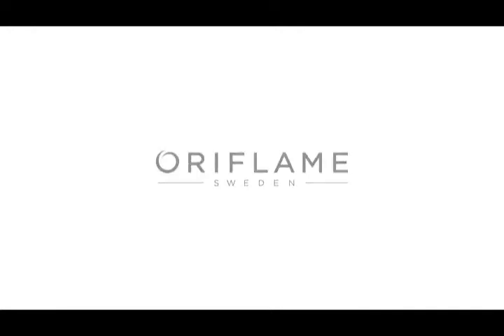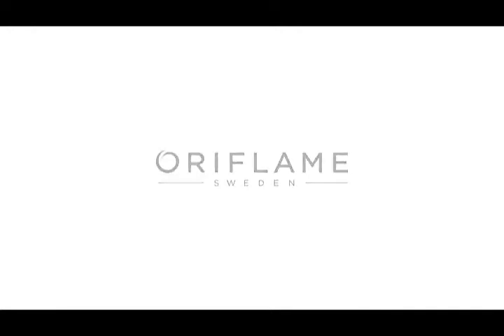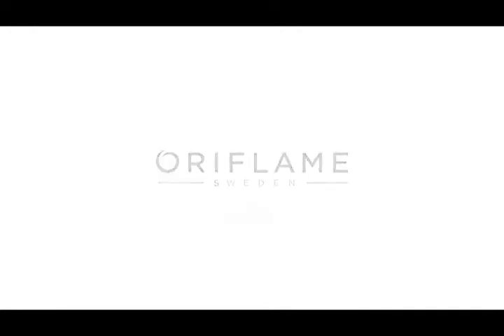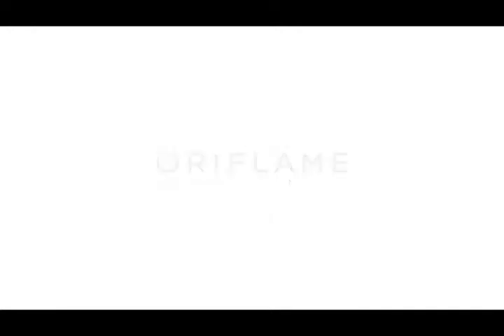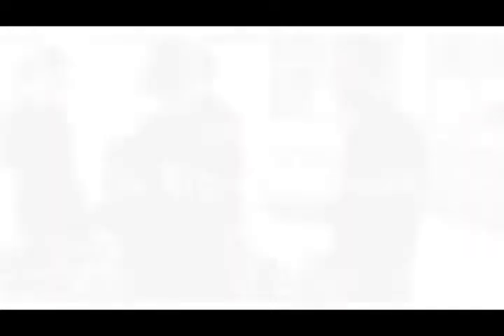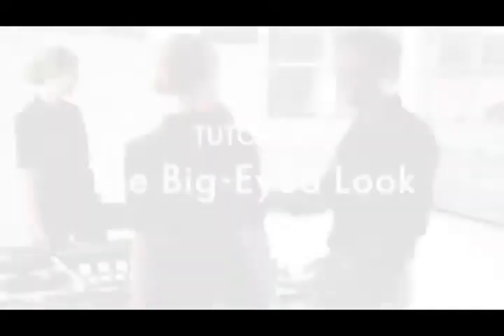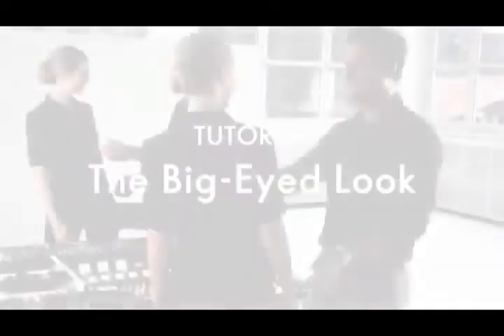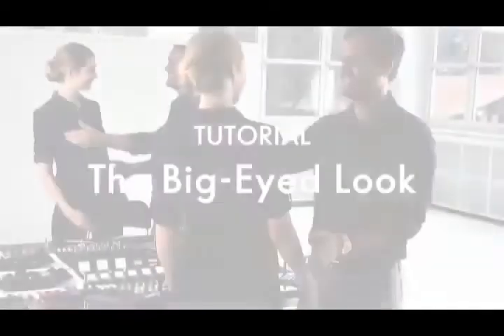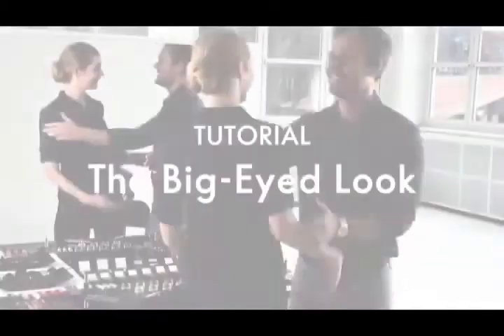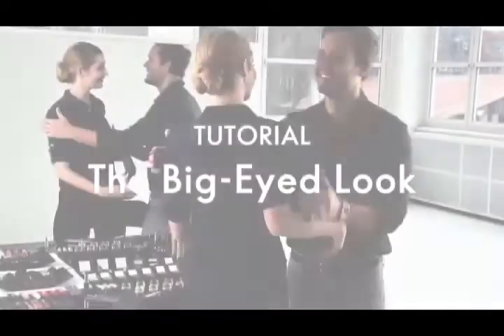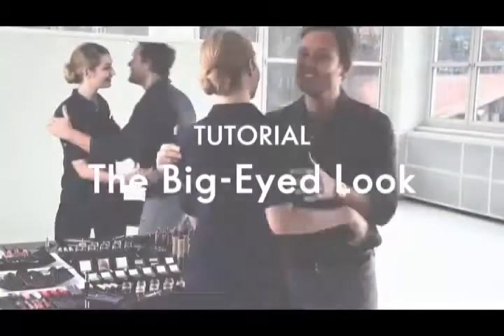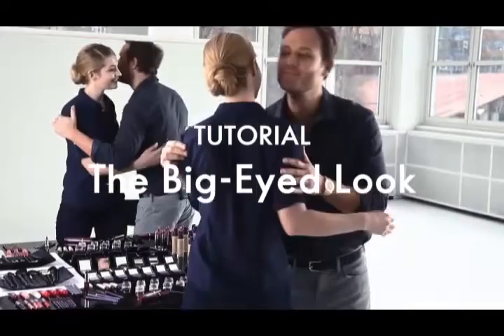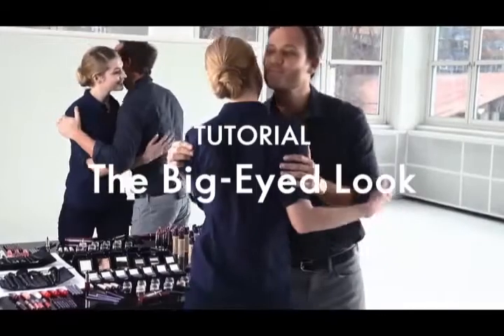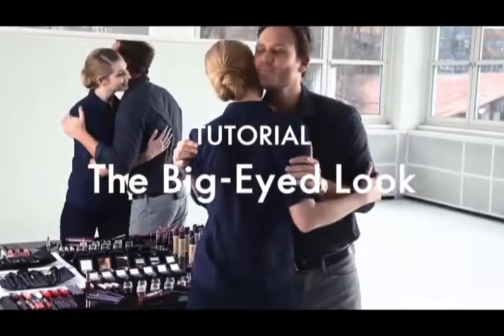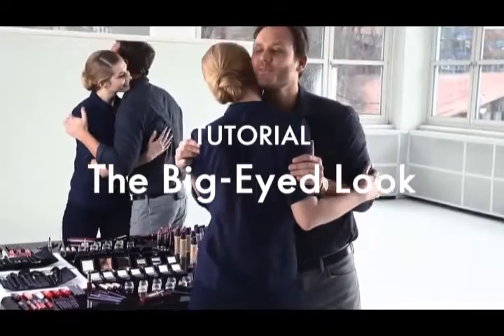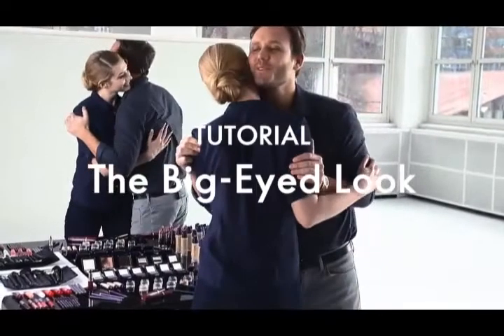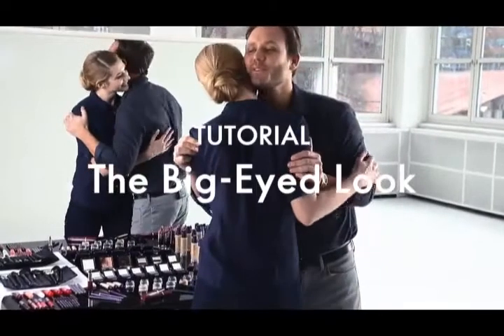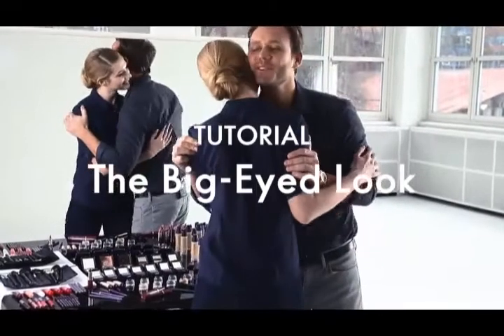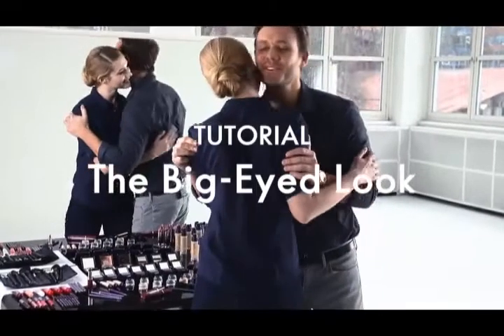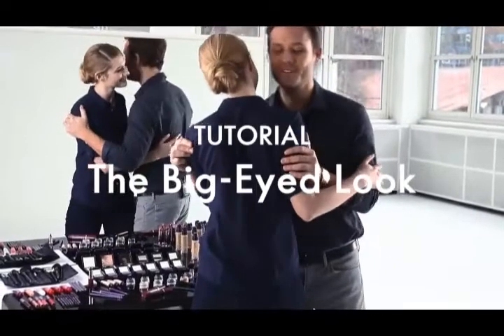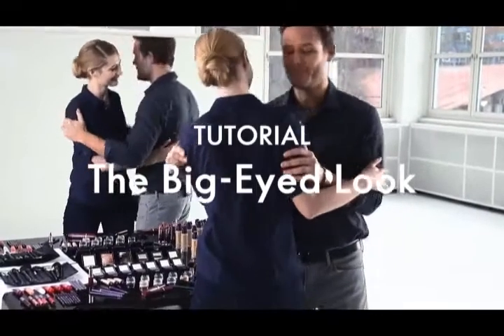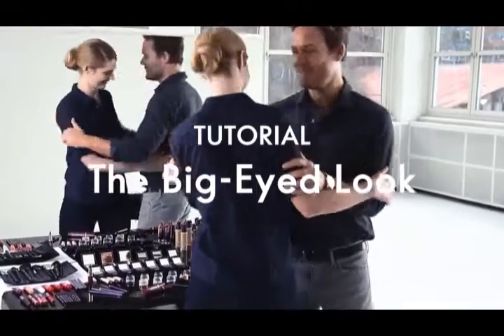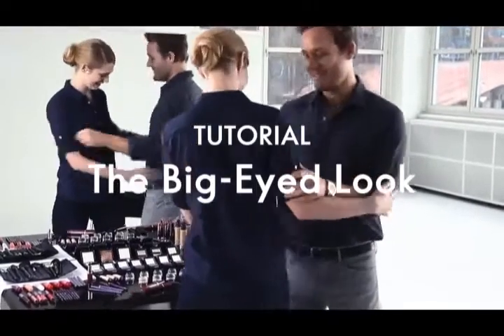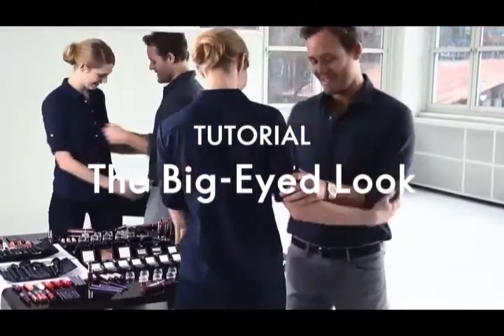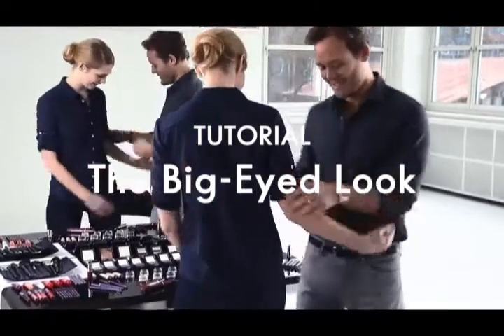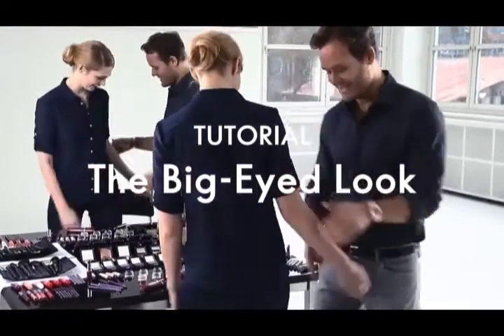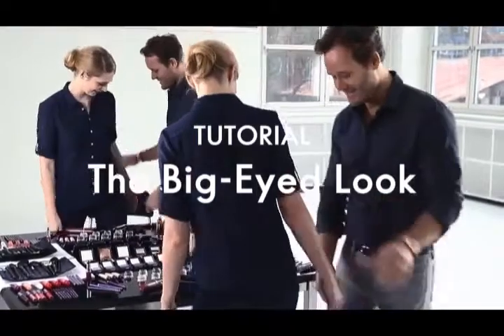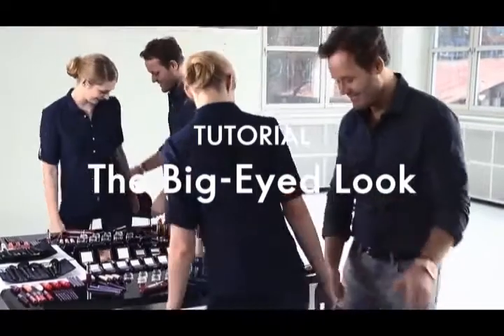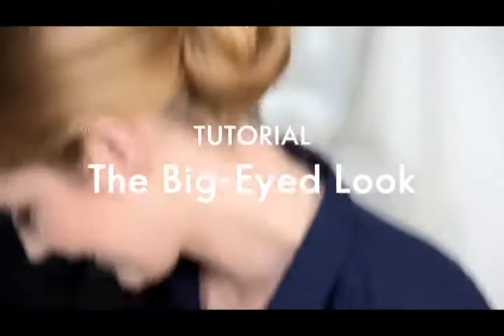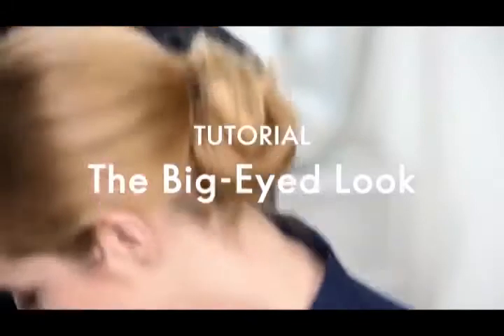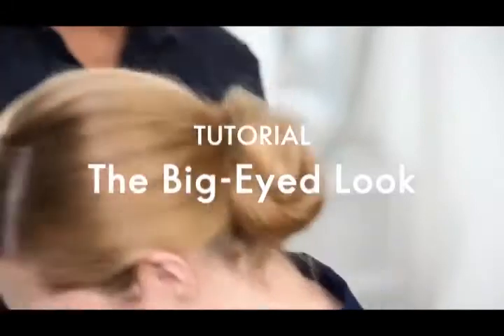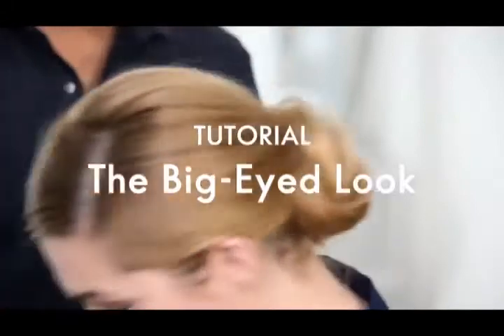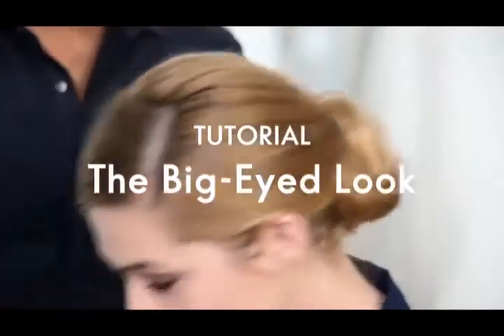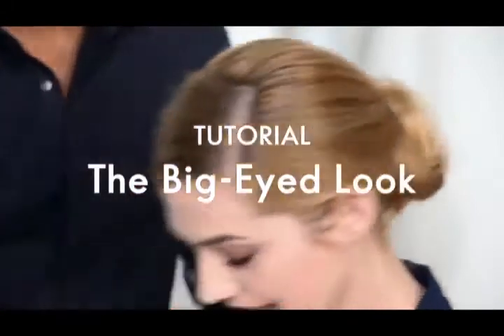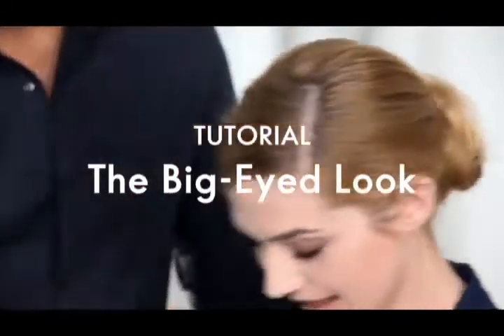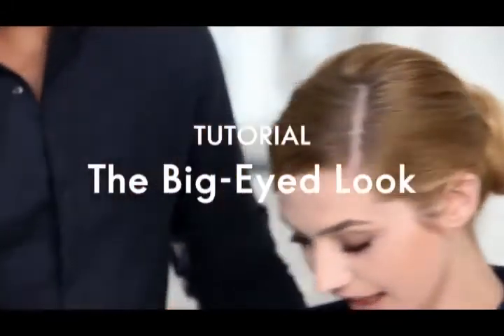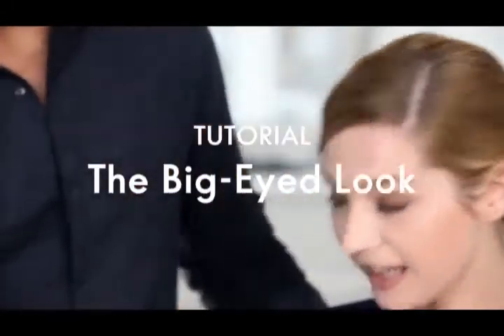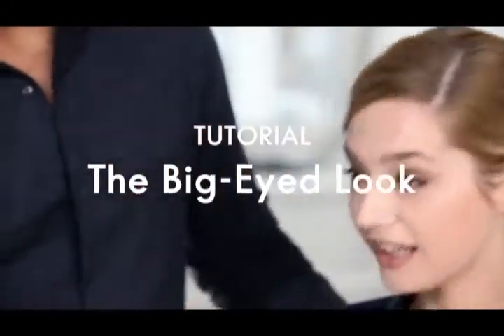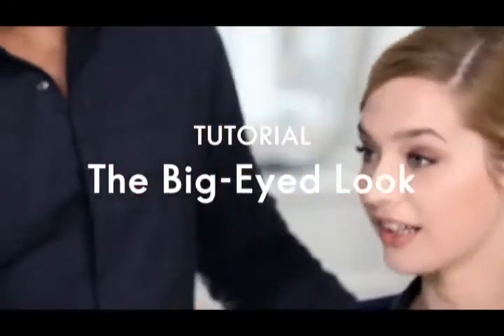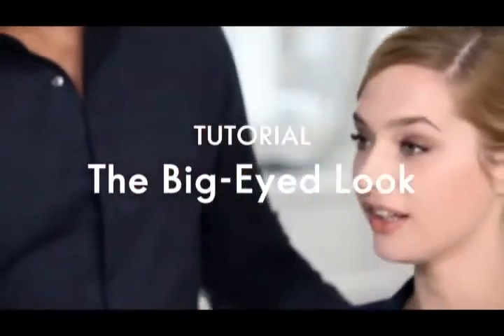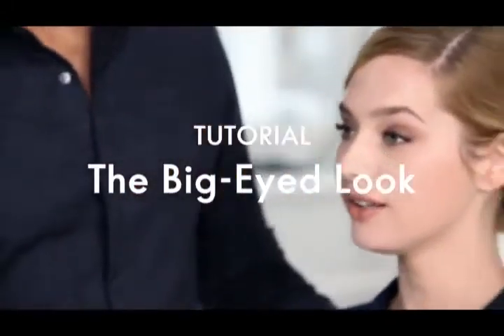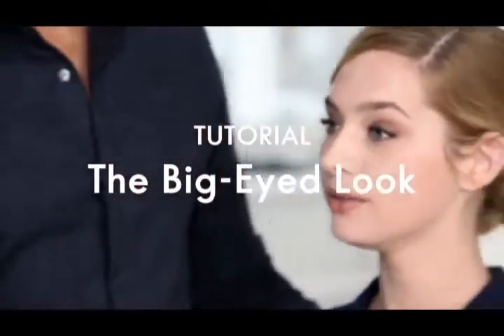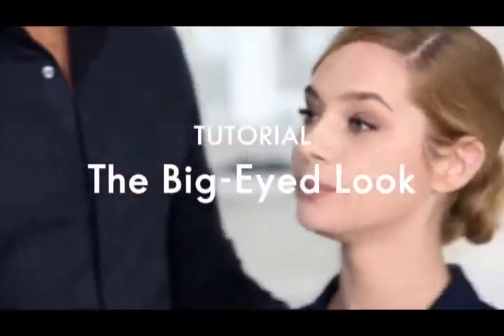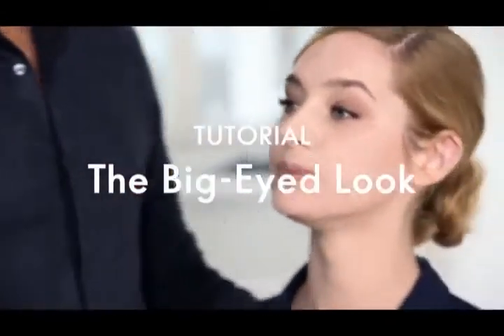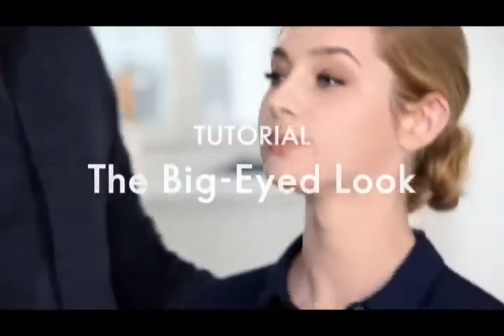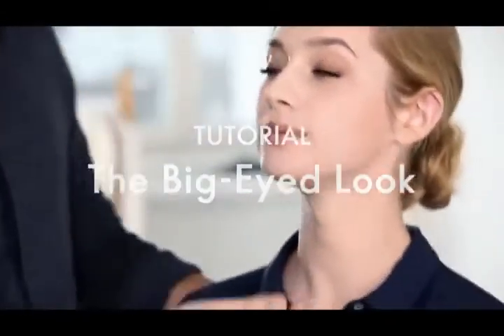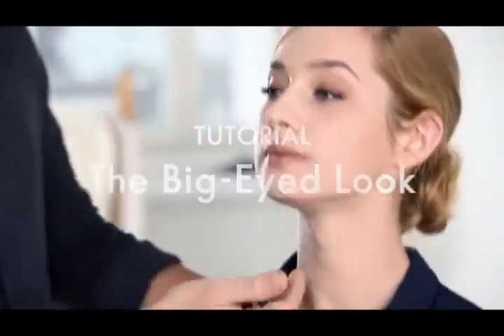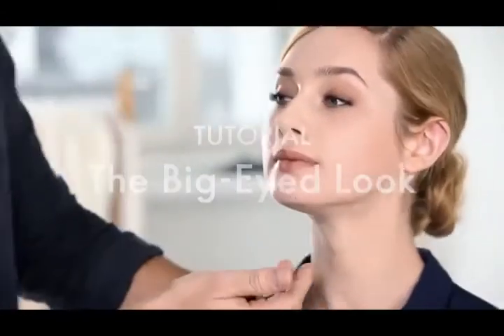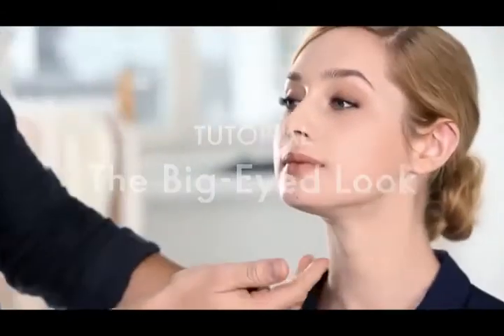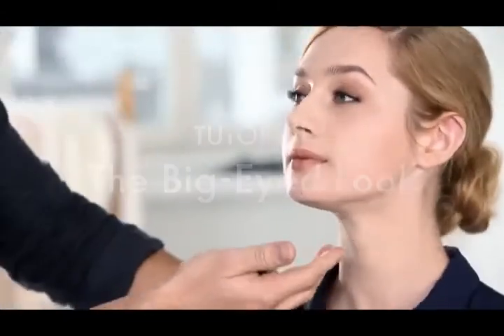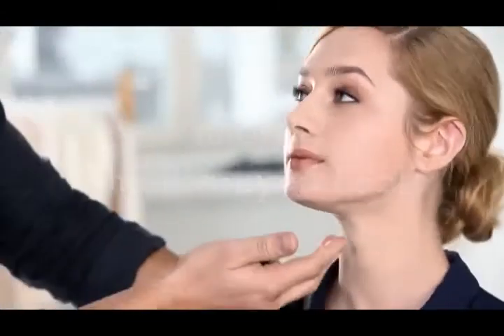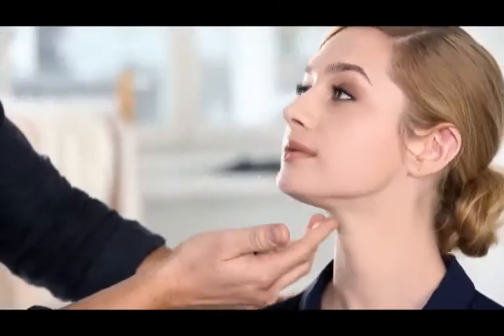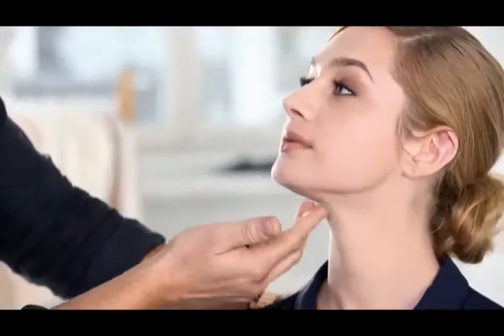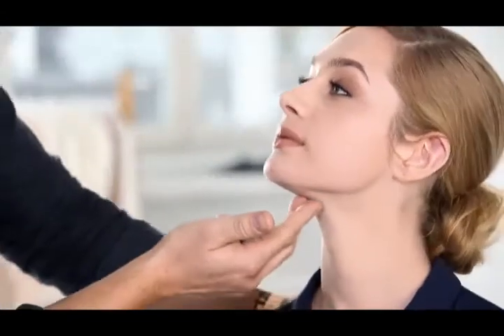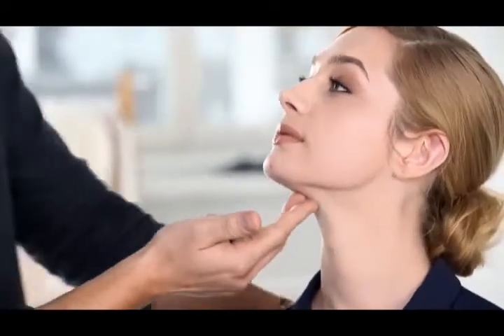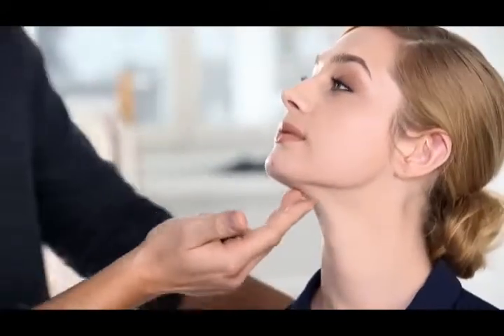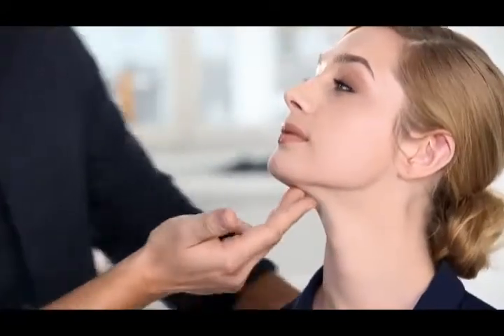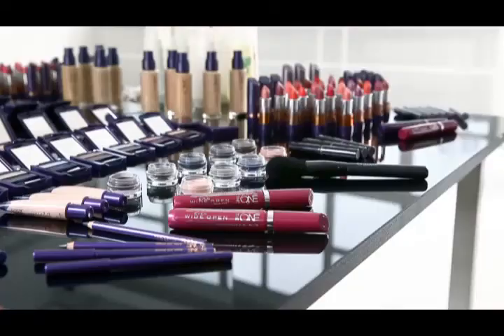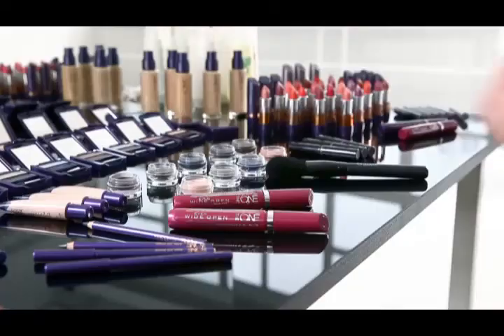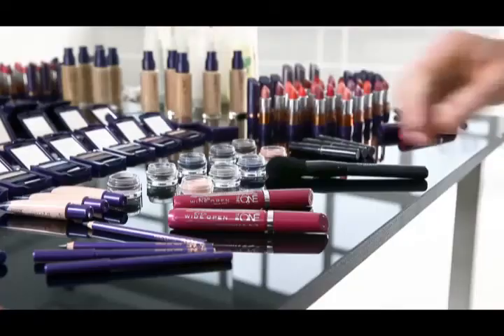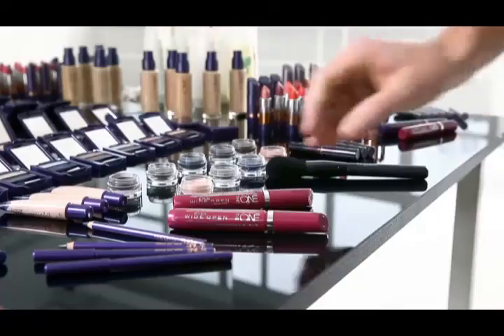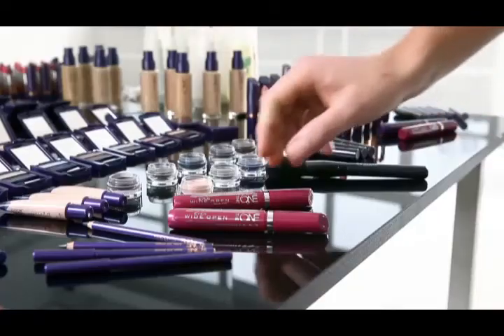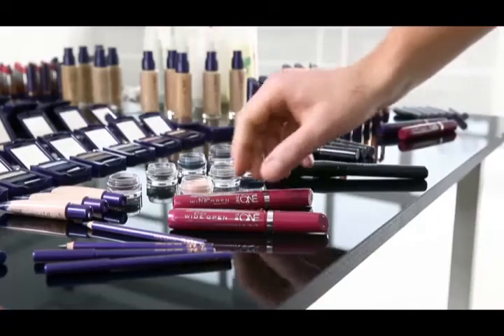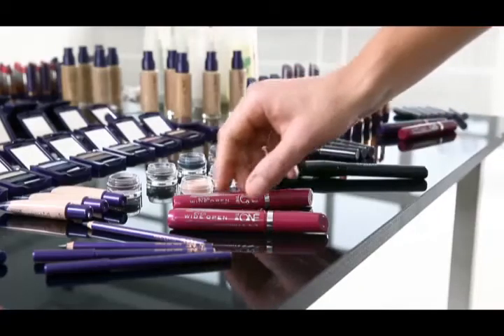The new Eyes Wide Open Mascara from The One is your ticket to get those big and beautiful eyes that fits every occasion.